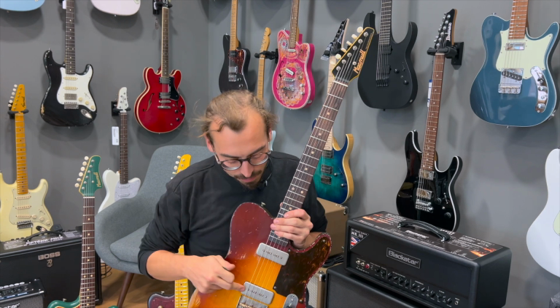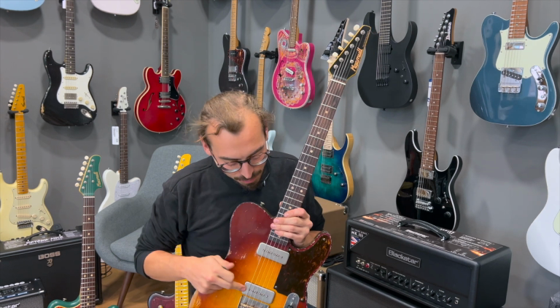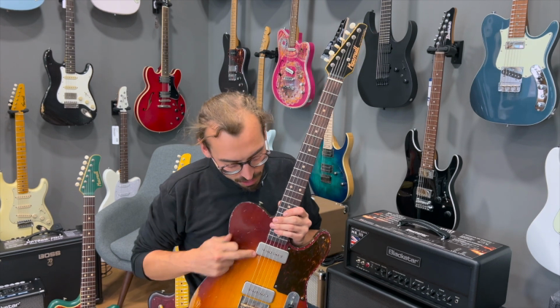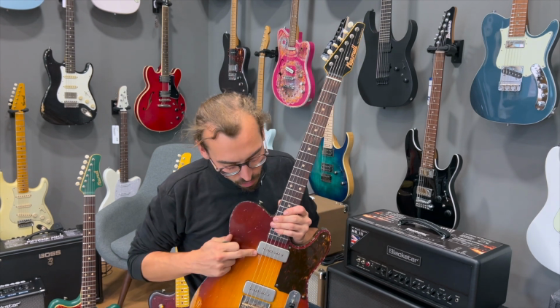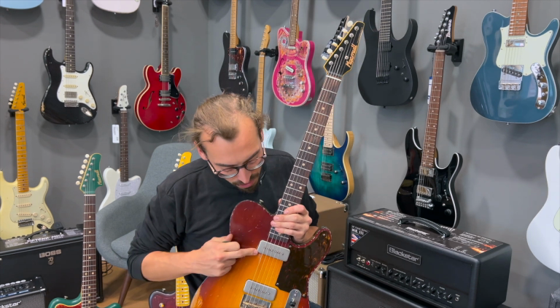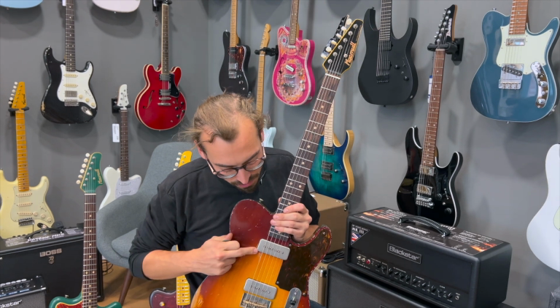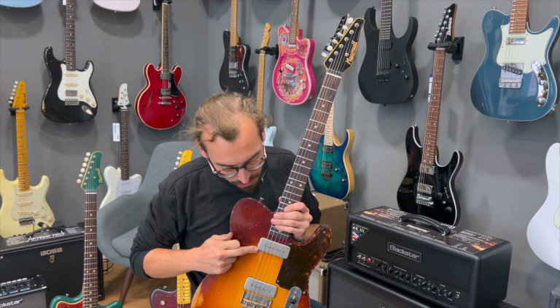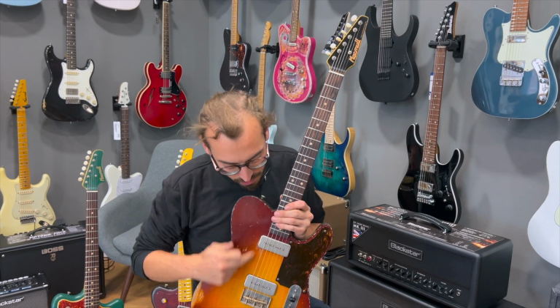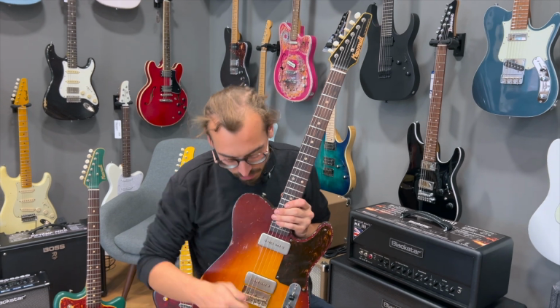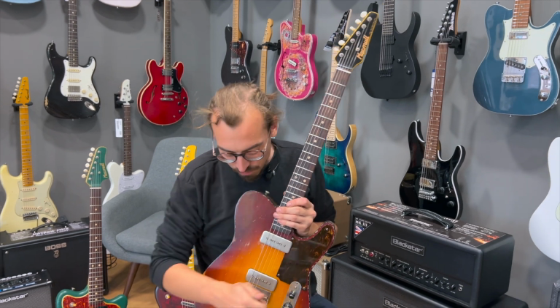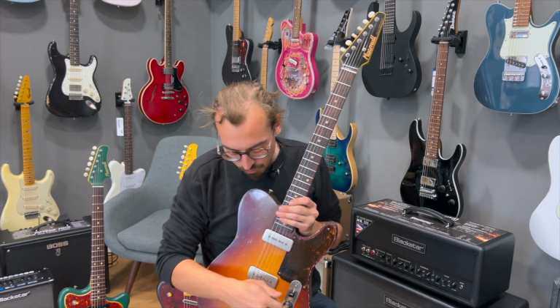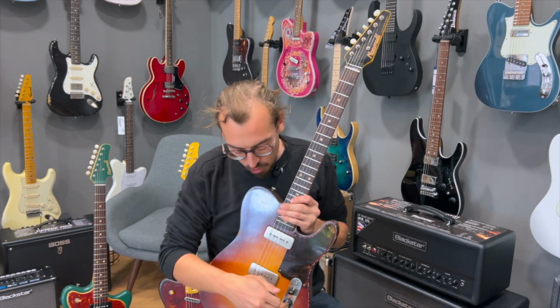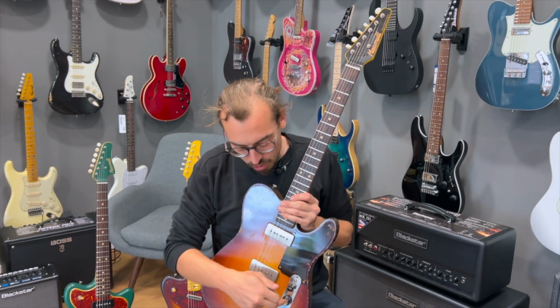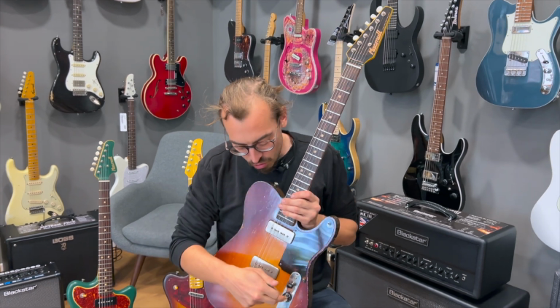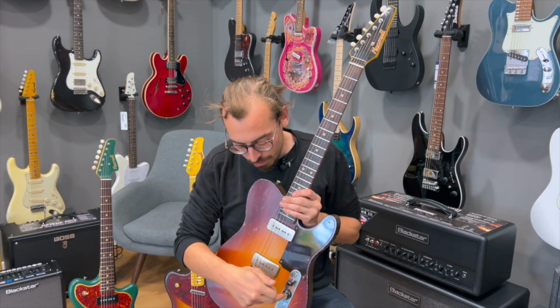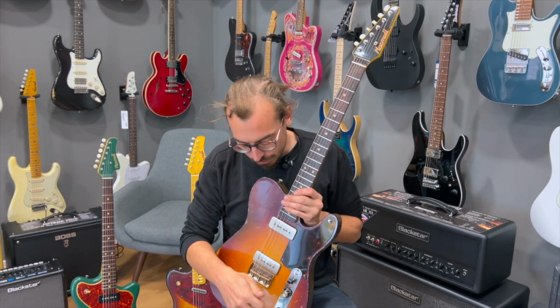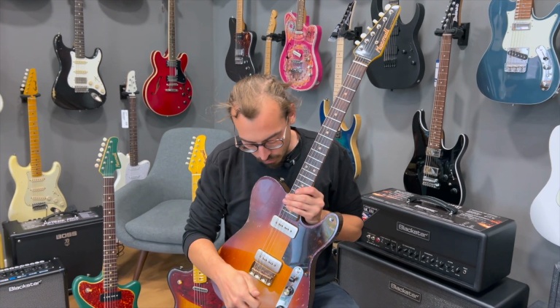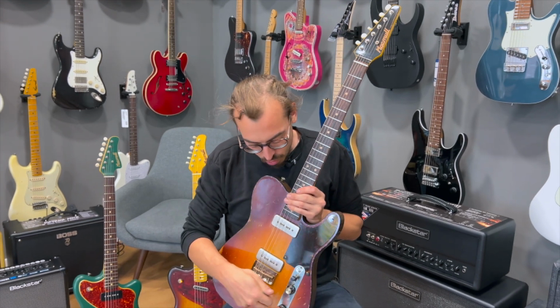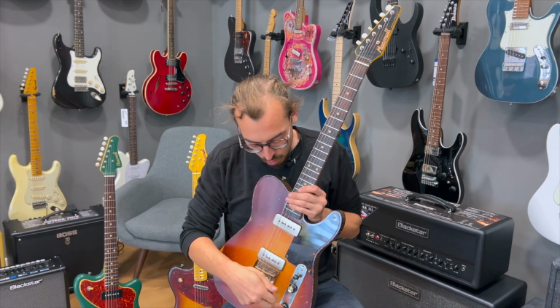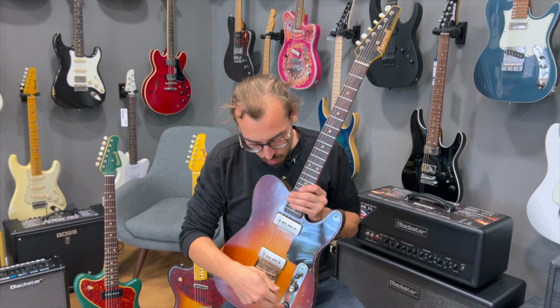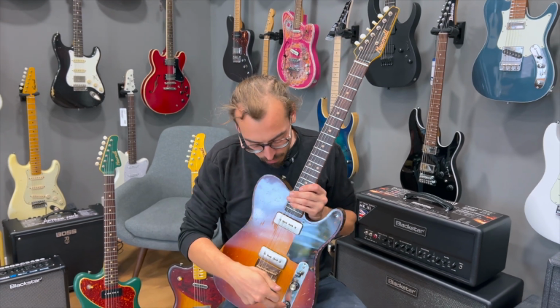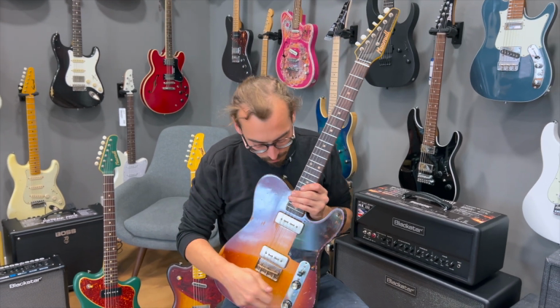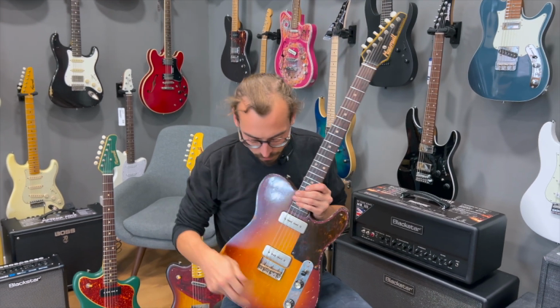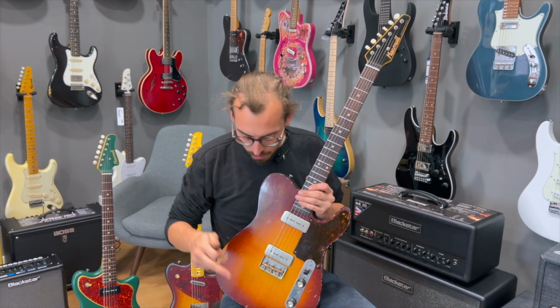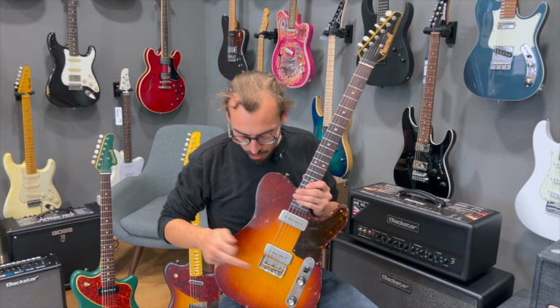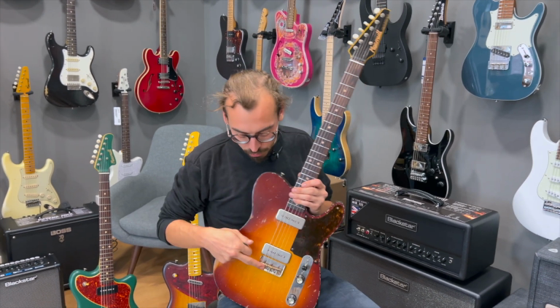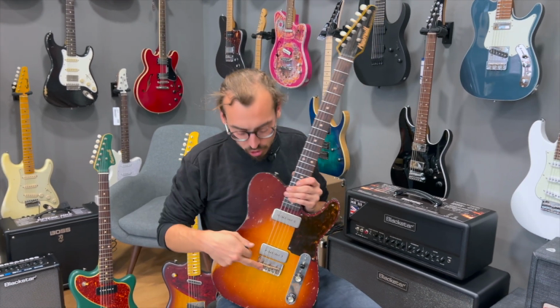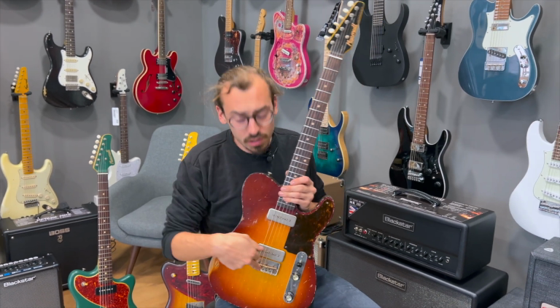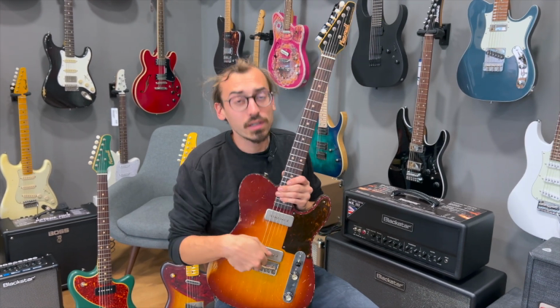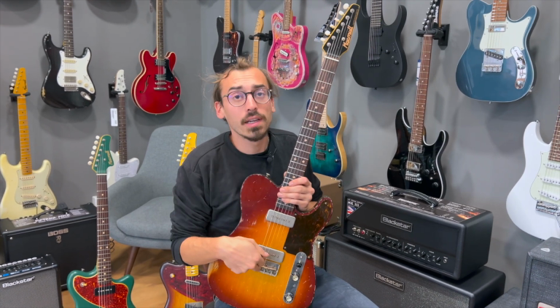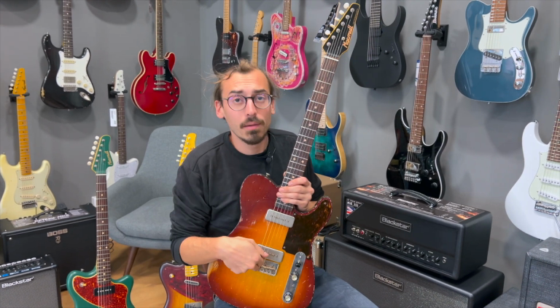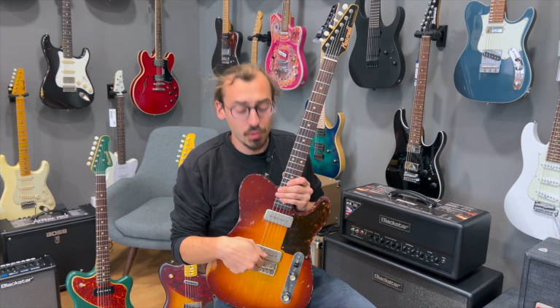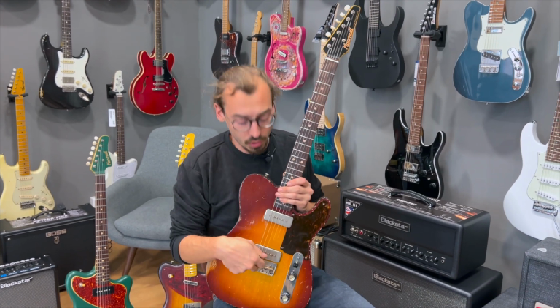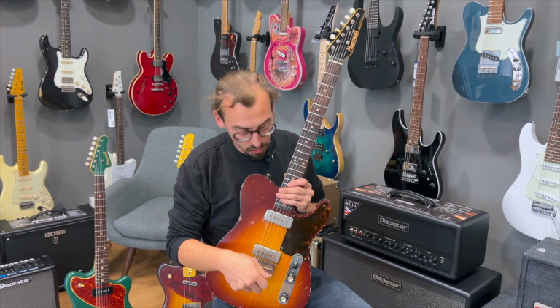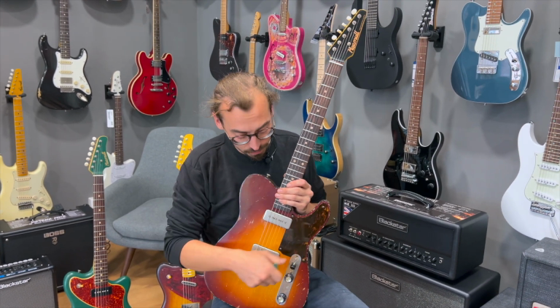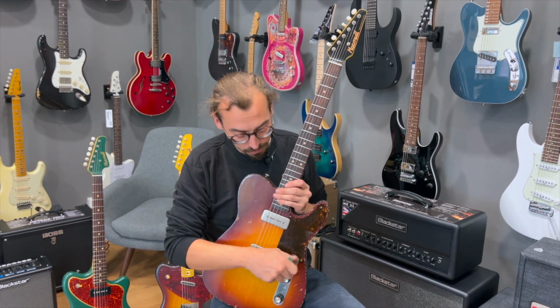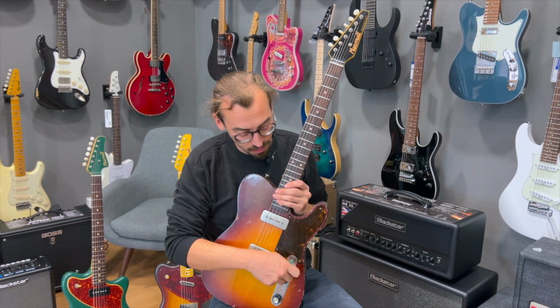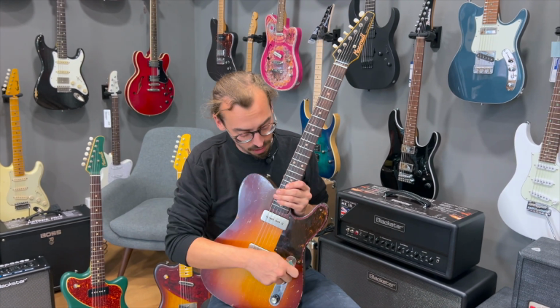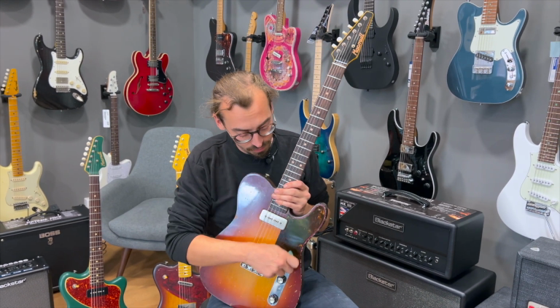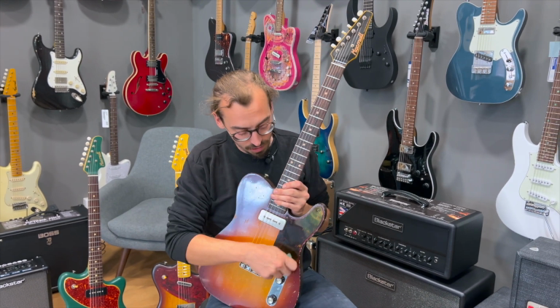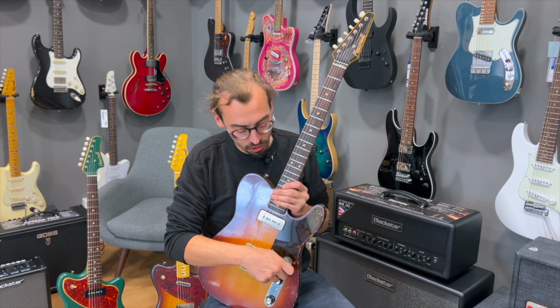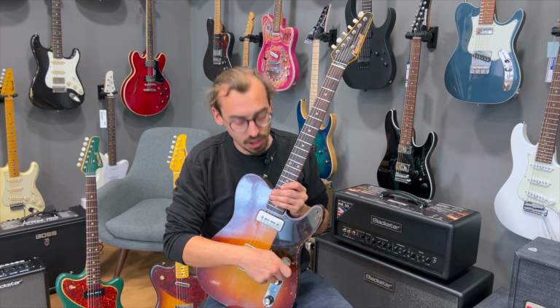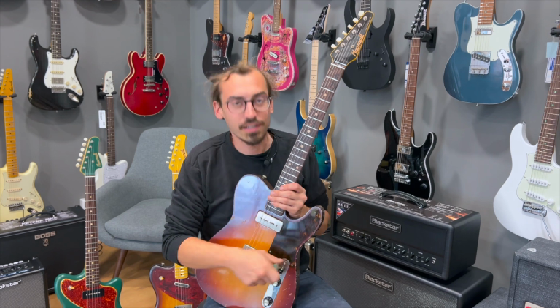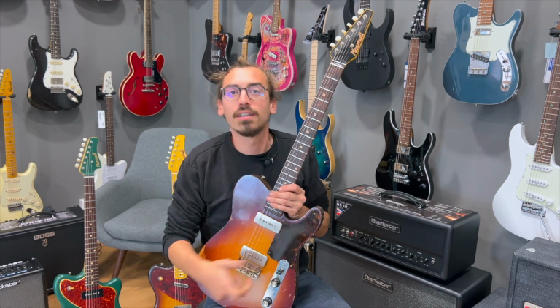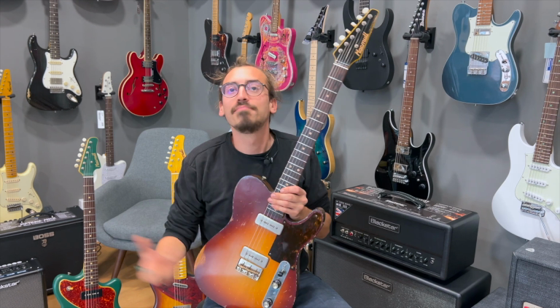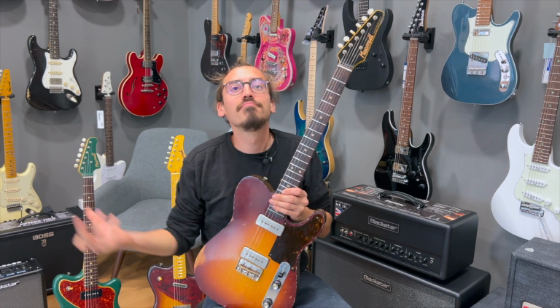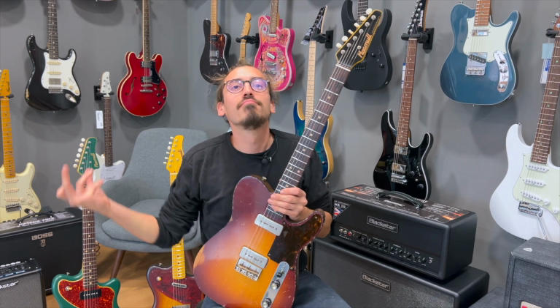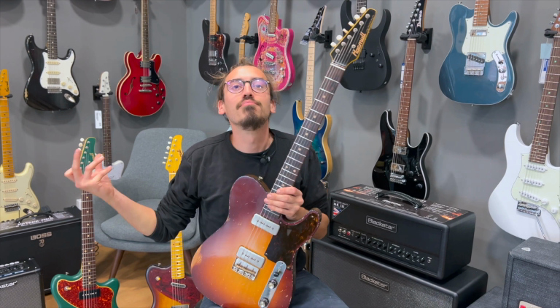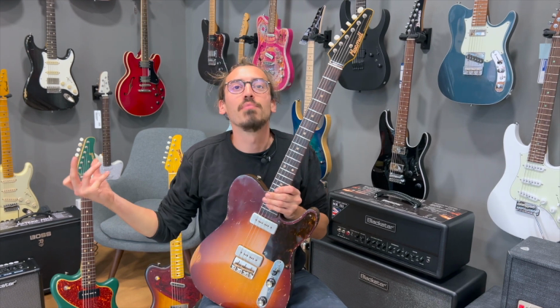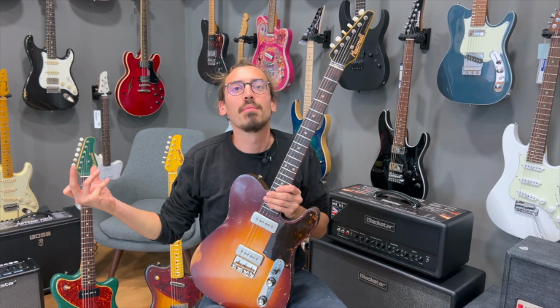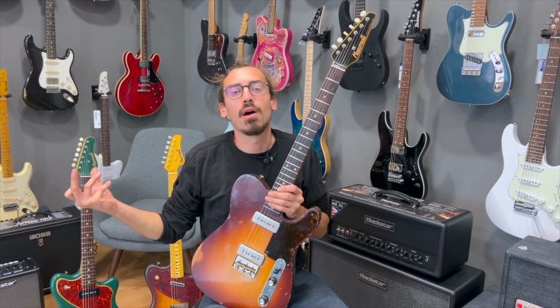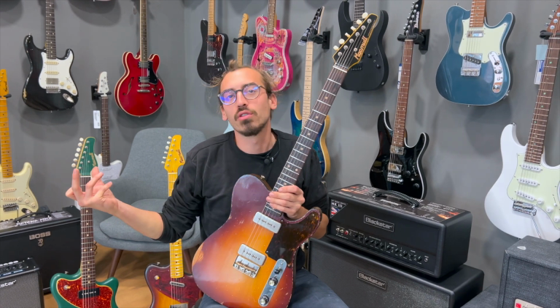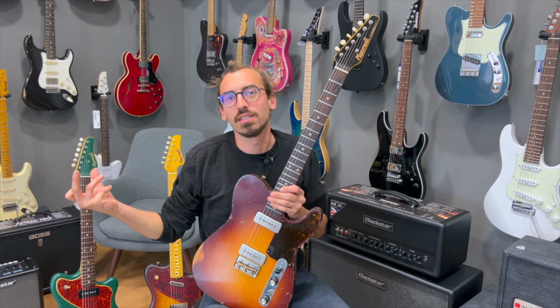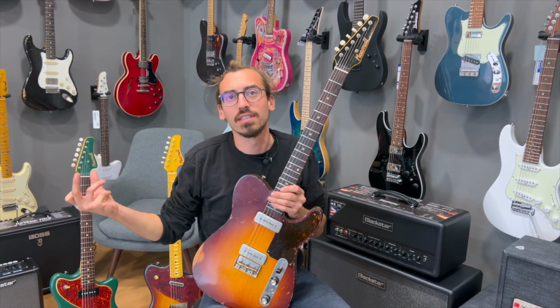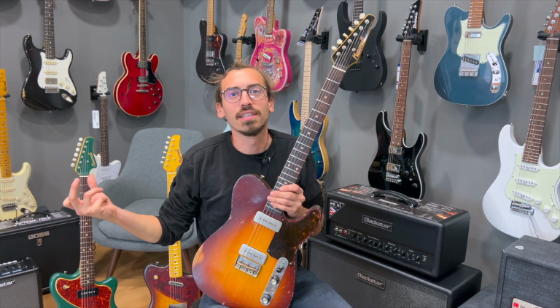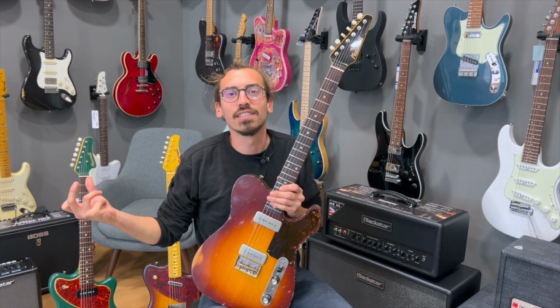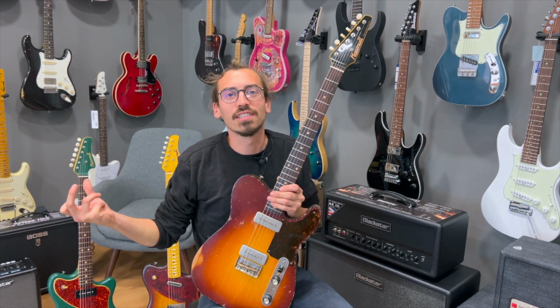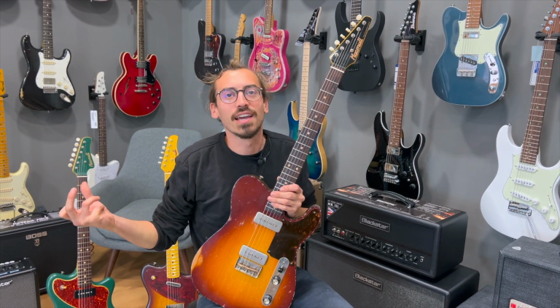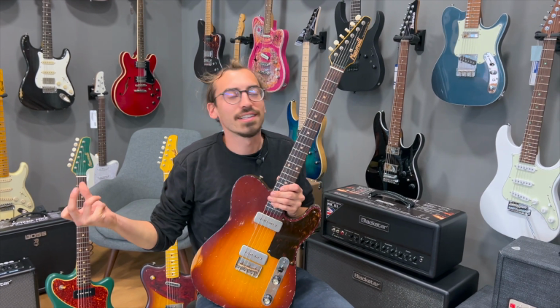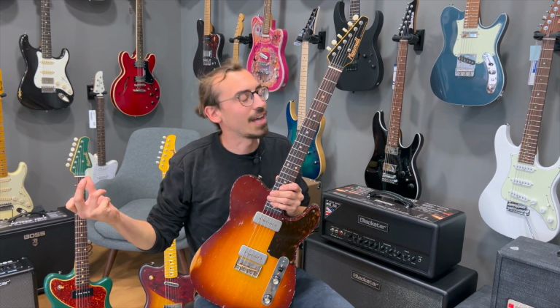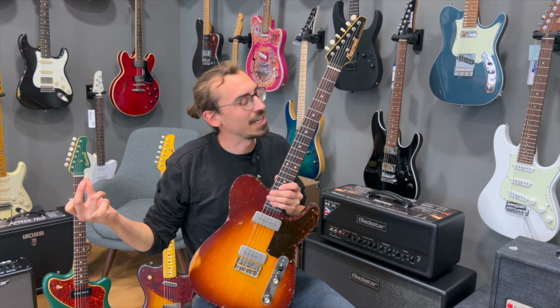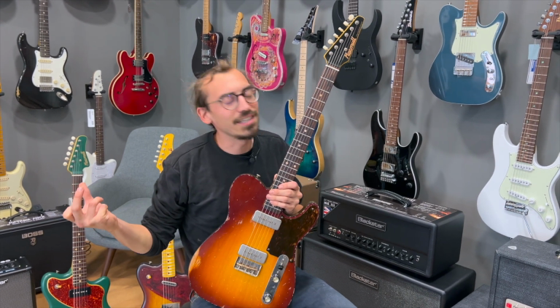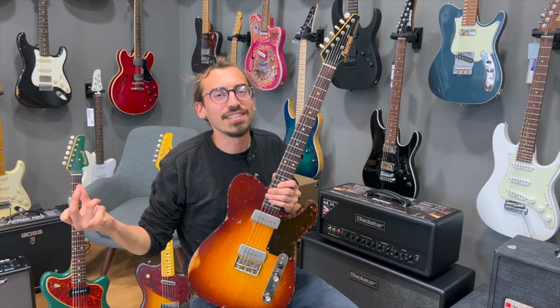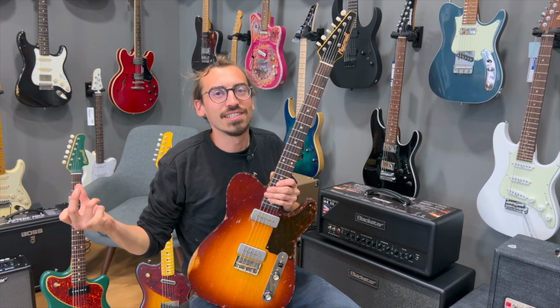2P90, Volume, Tone, abgeschnitten Telebrücke, 3-Wegeschalter. Mehr braucht das Gitarristenherz eigentlich nicht.